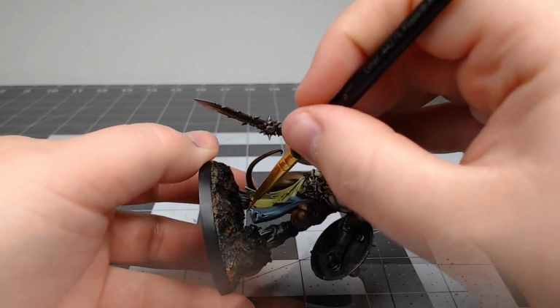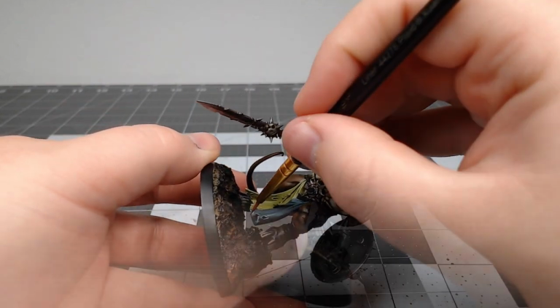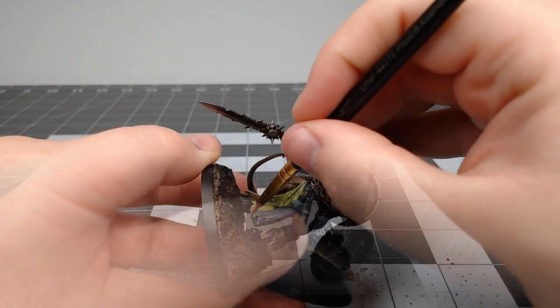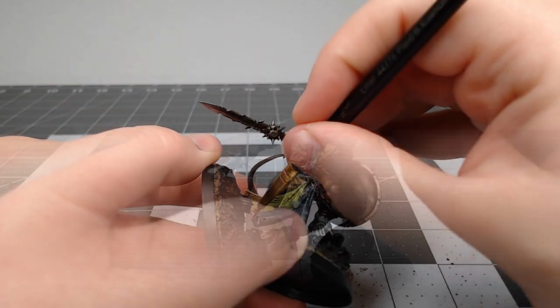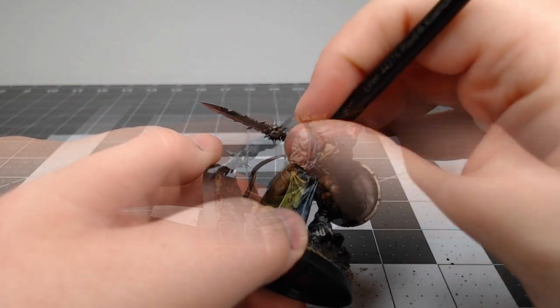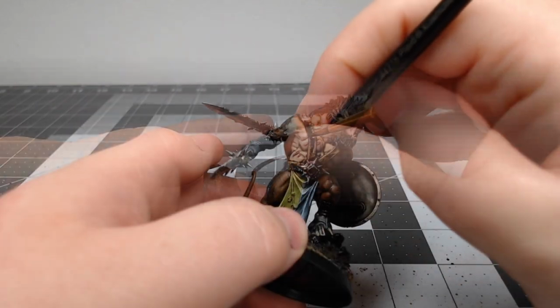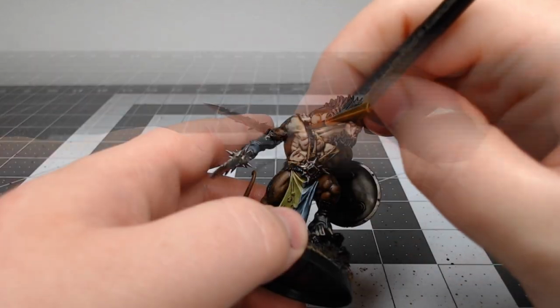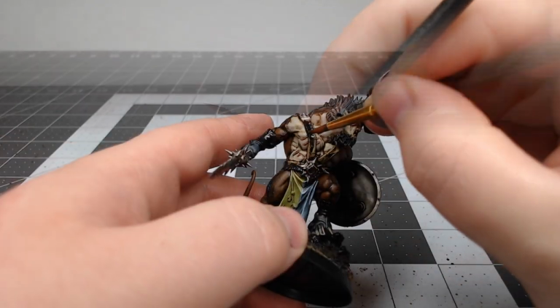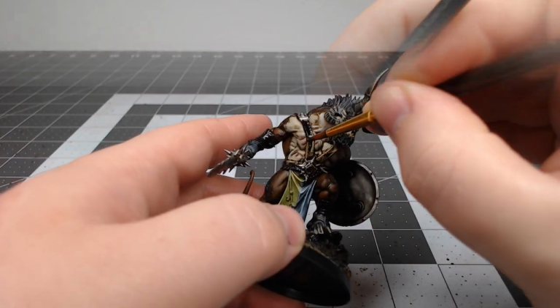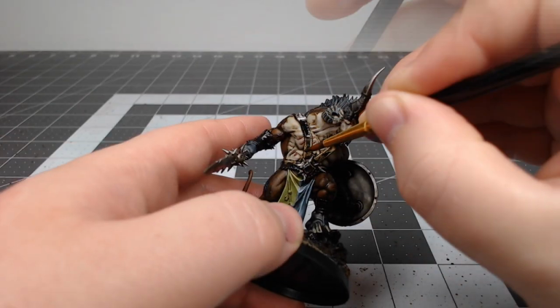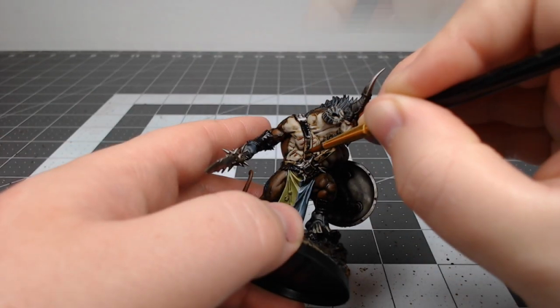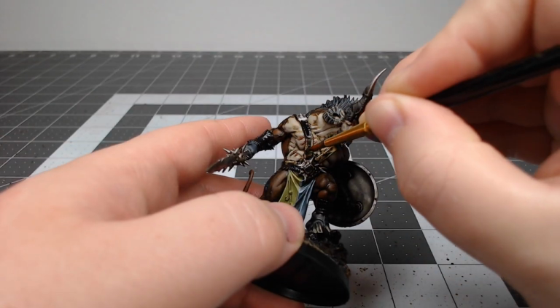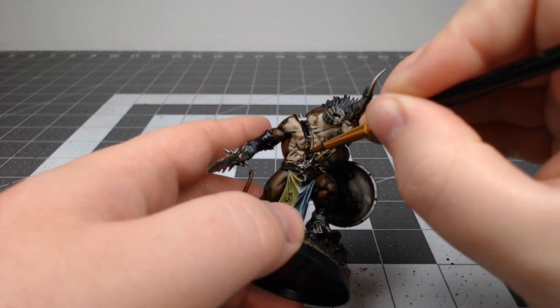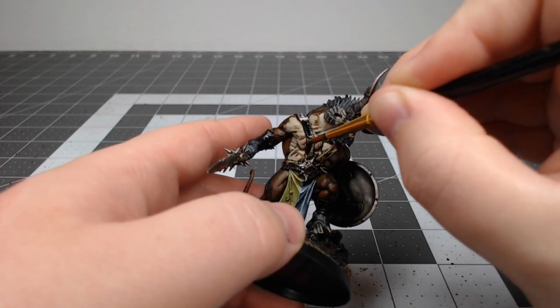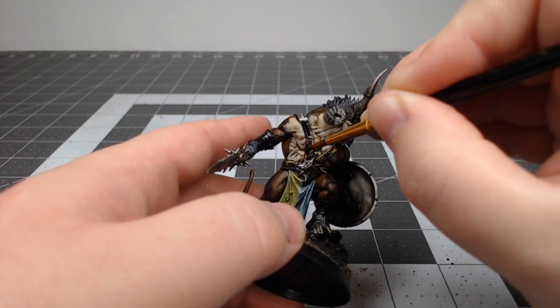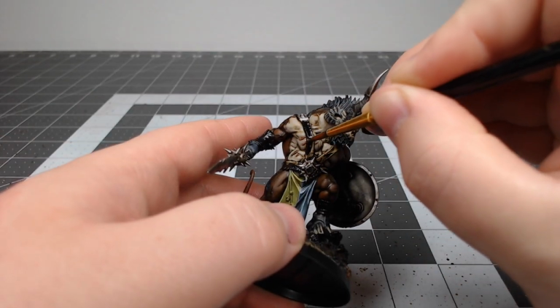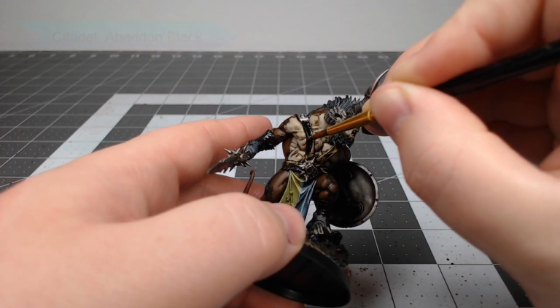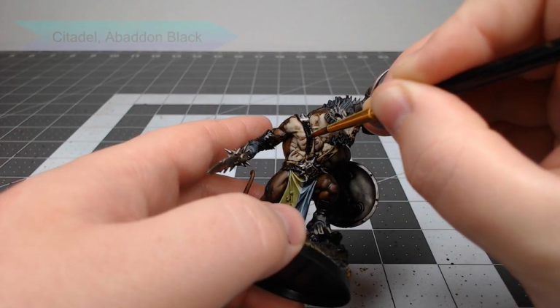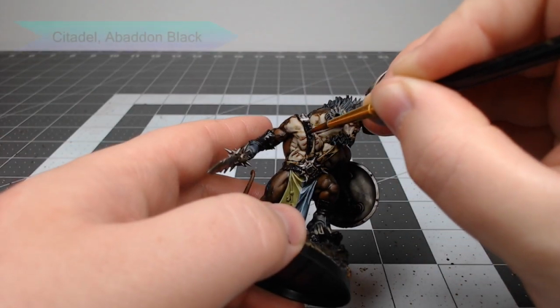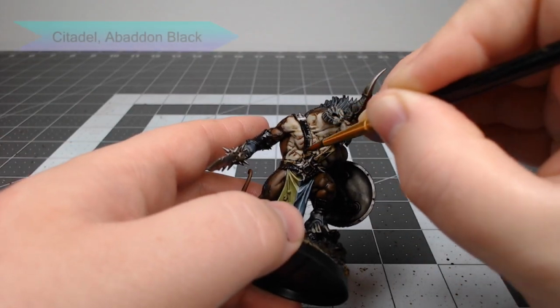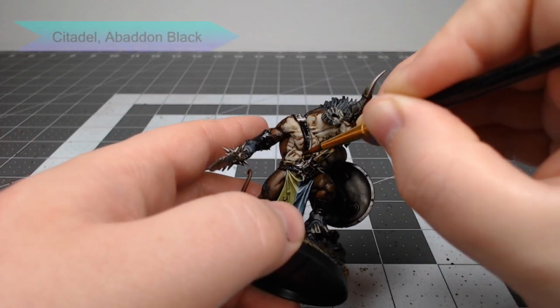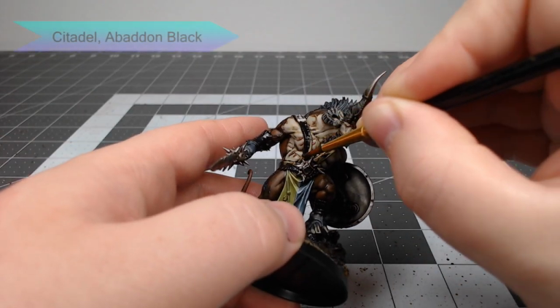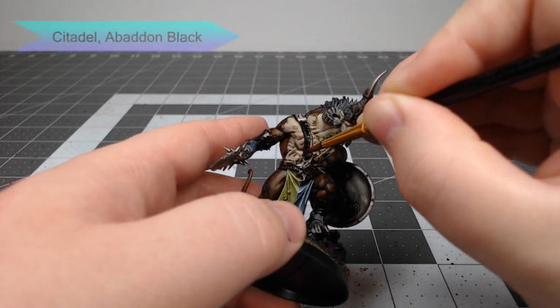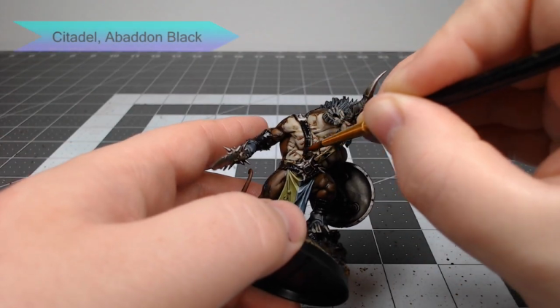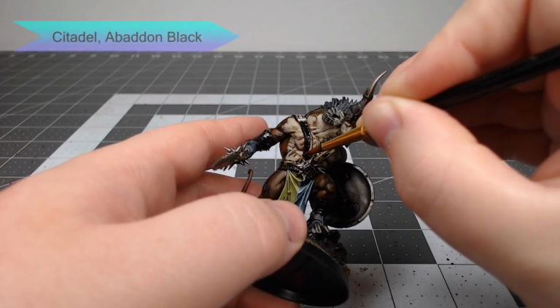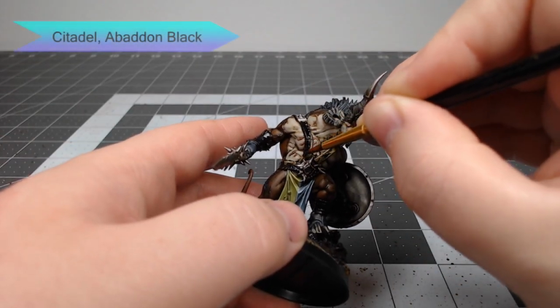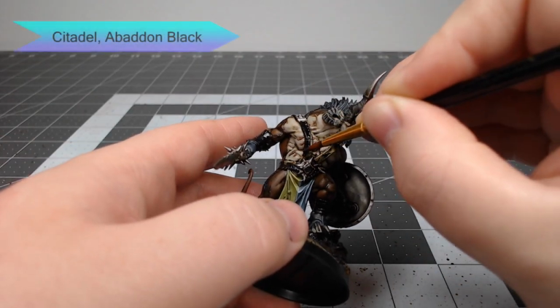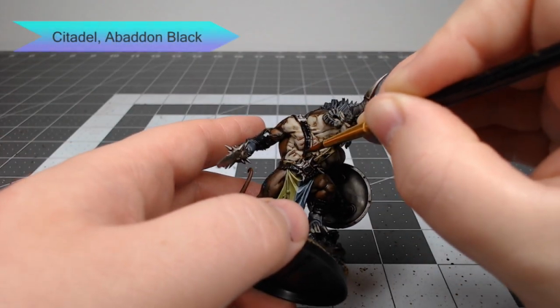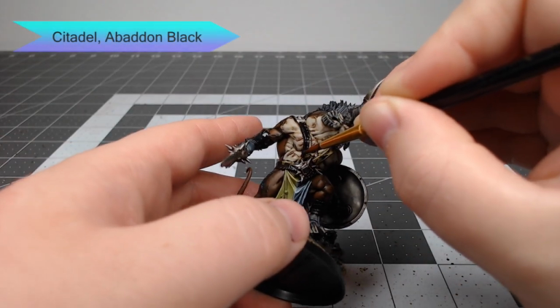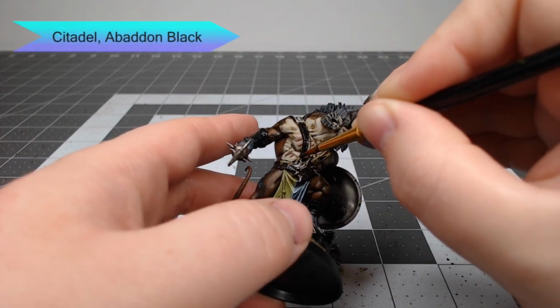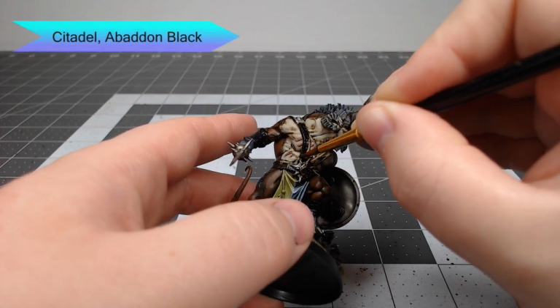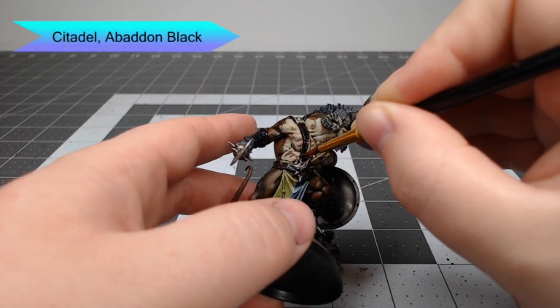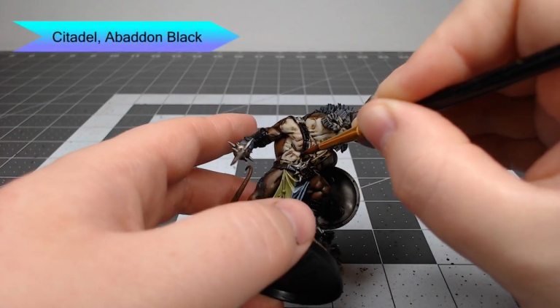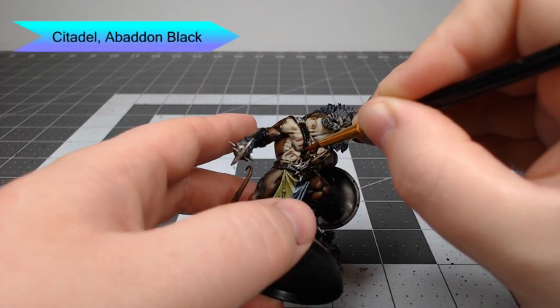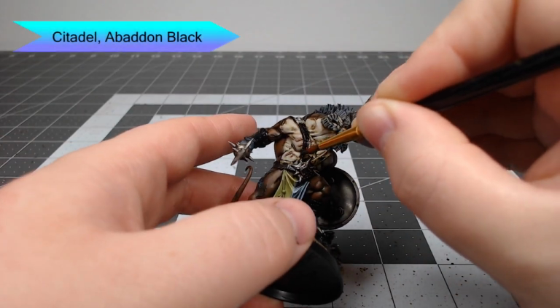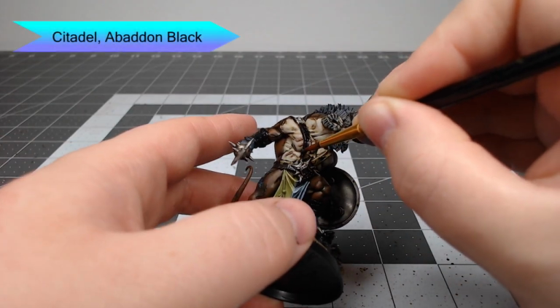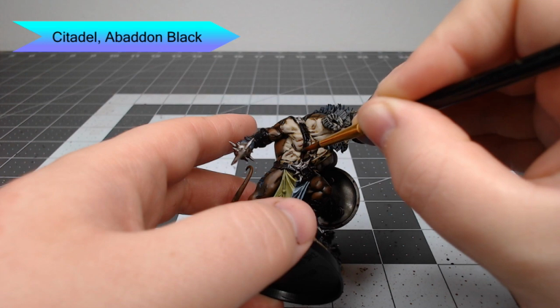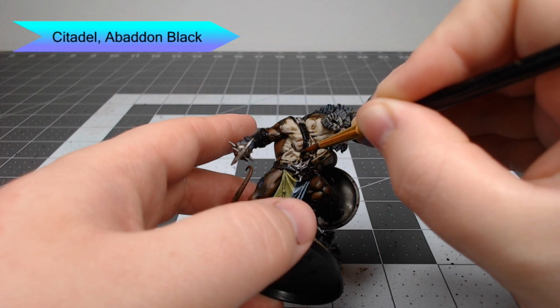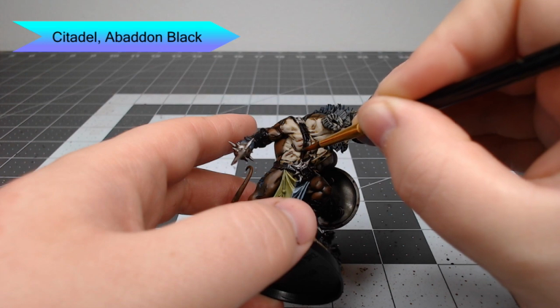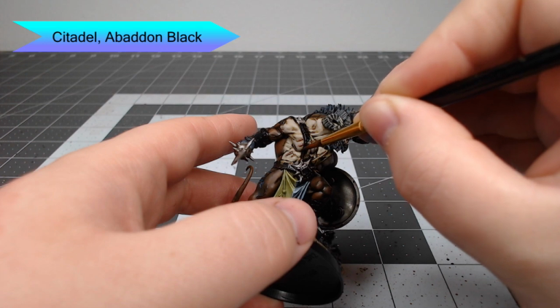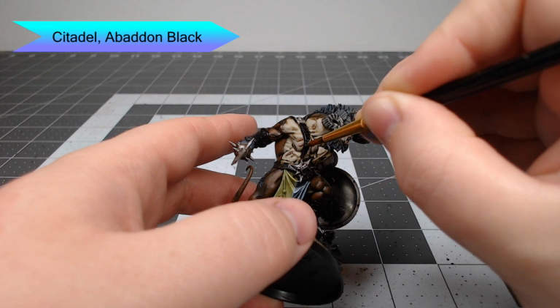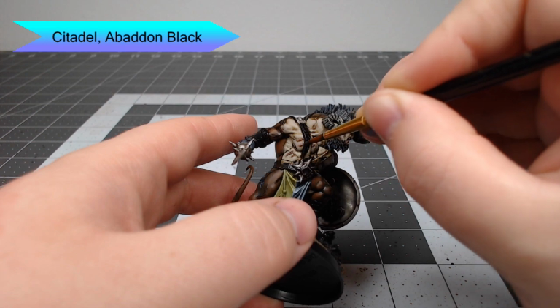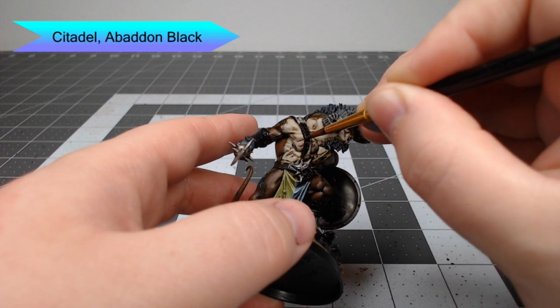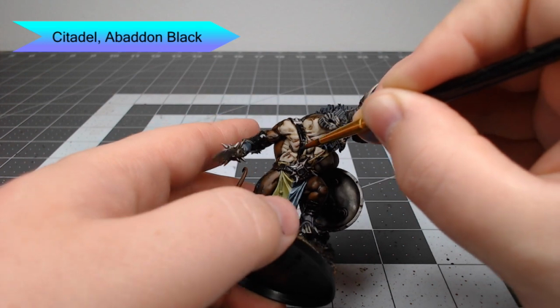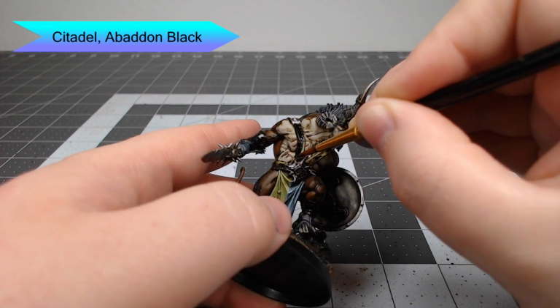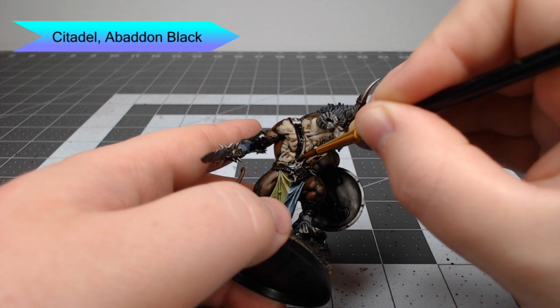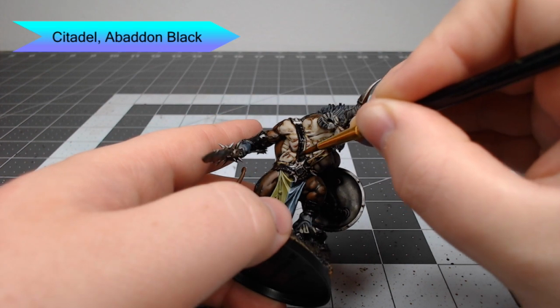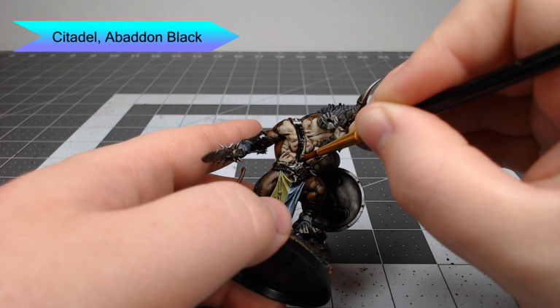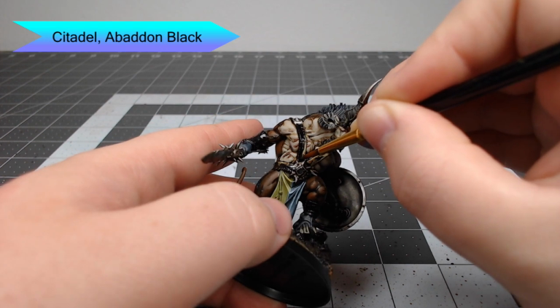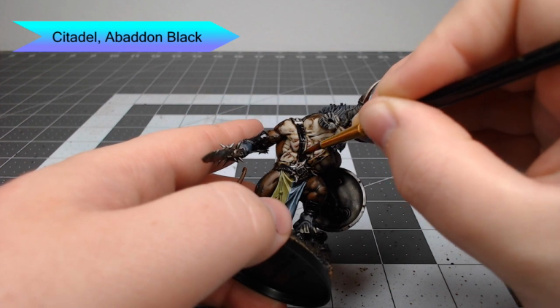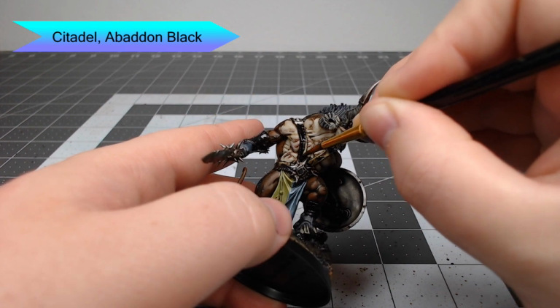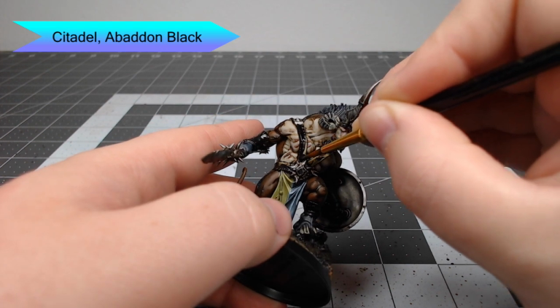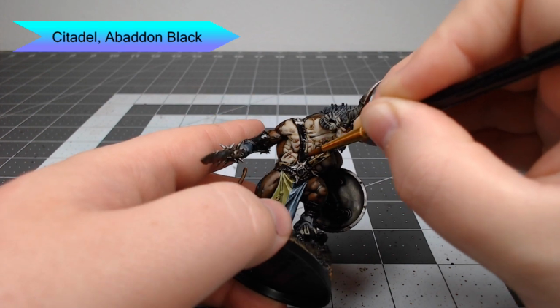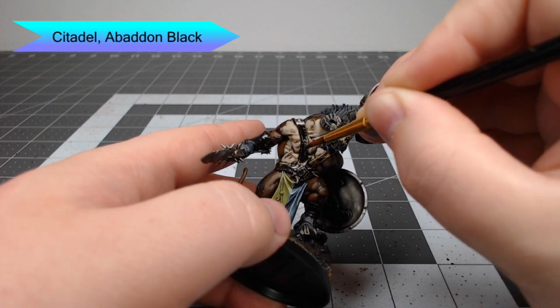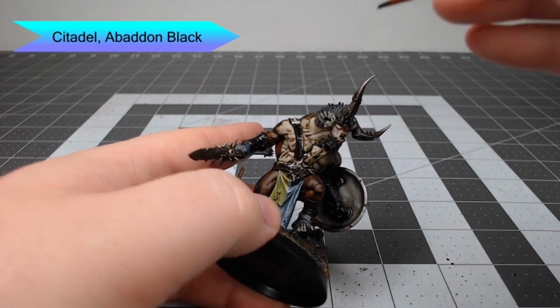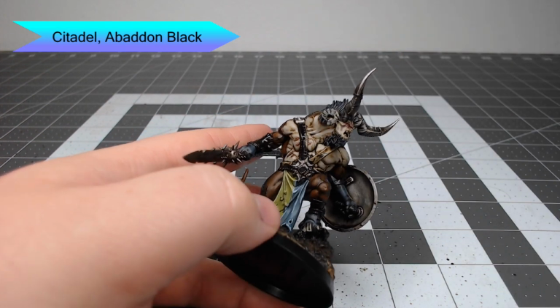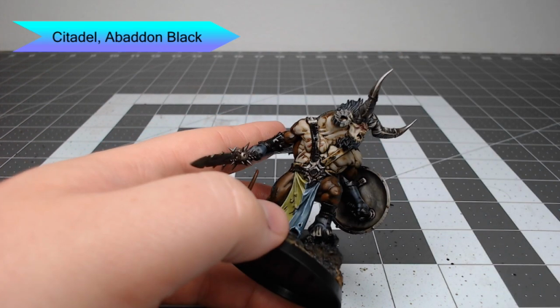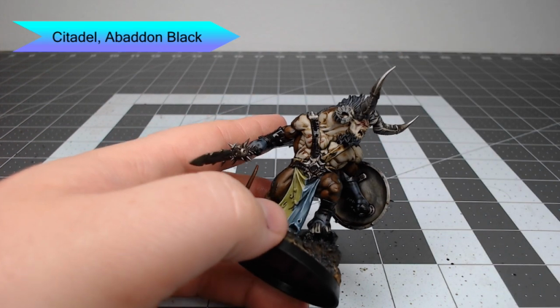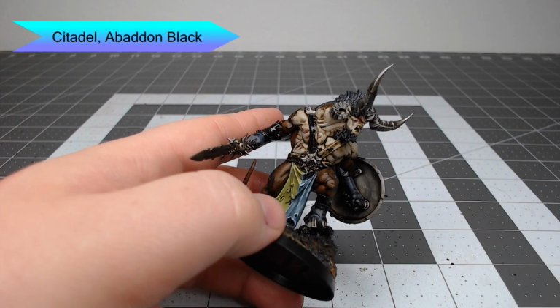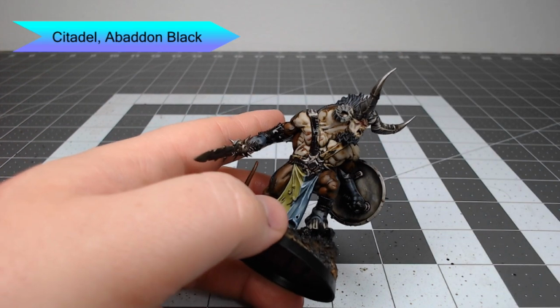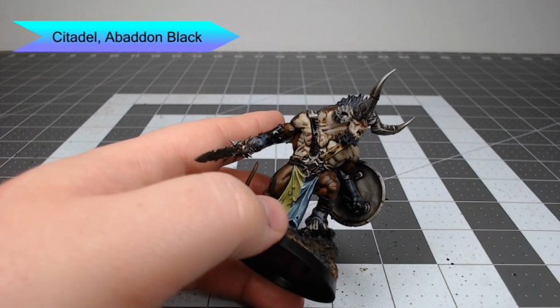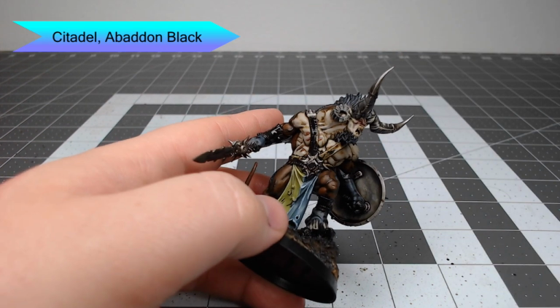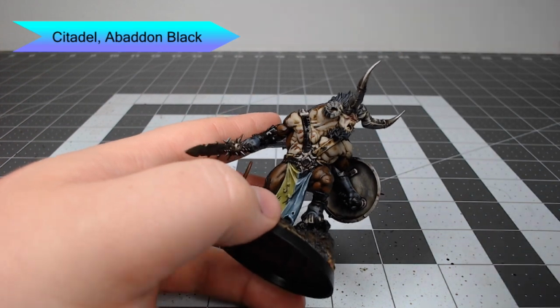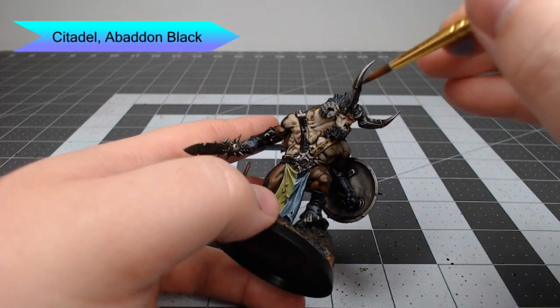With that all done, we're going to take Abaddon Black and use this to base coat all of the leather straps and any leather that's on the model.